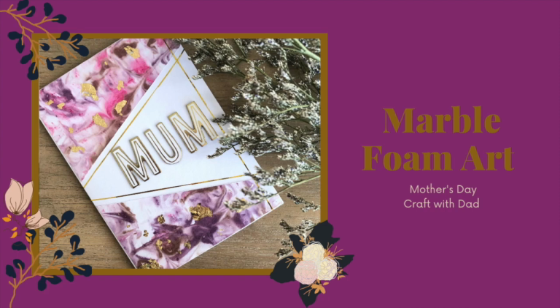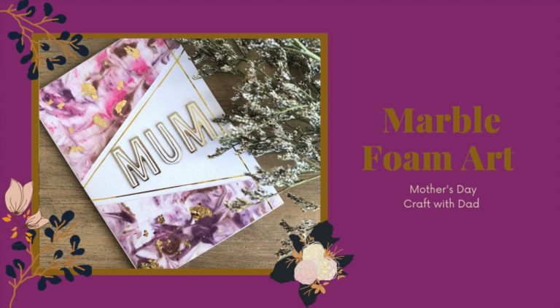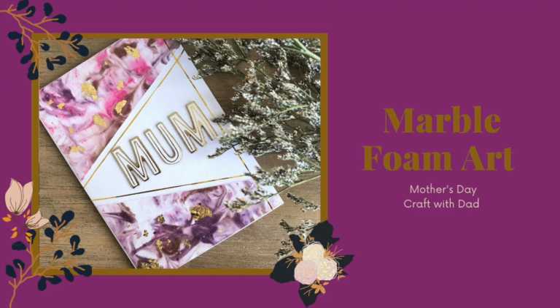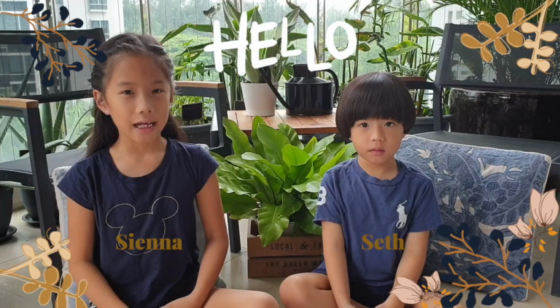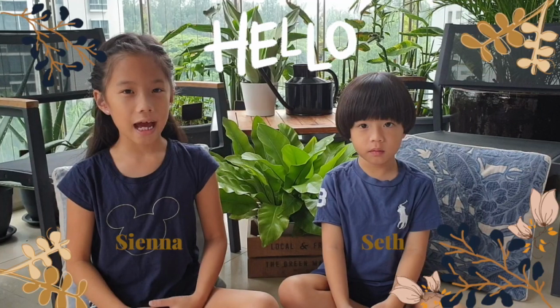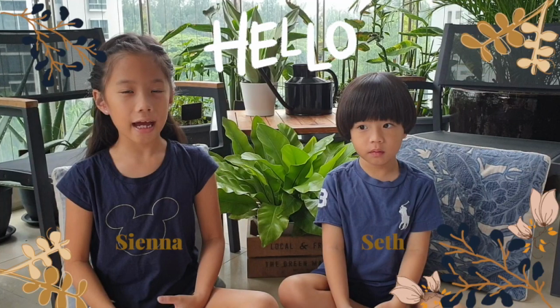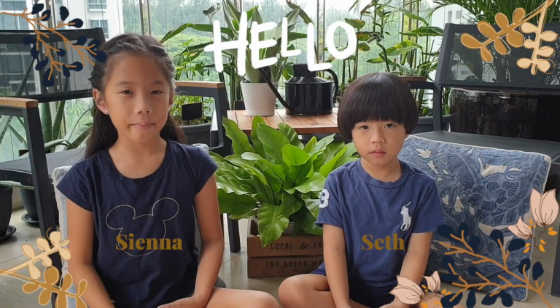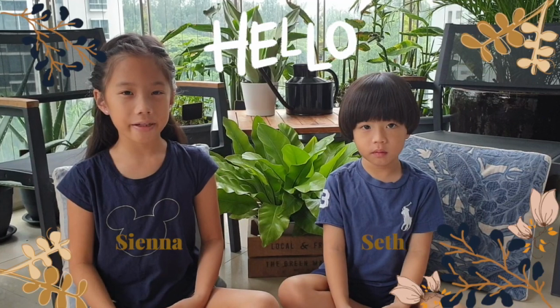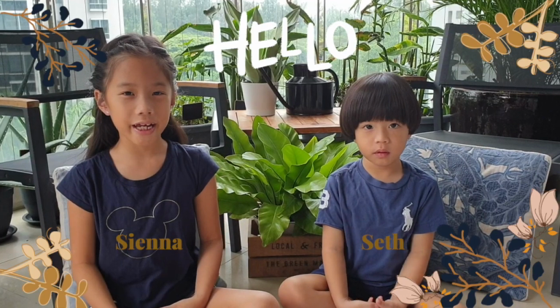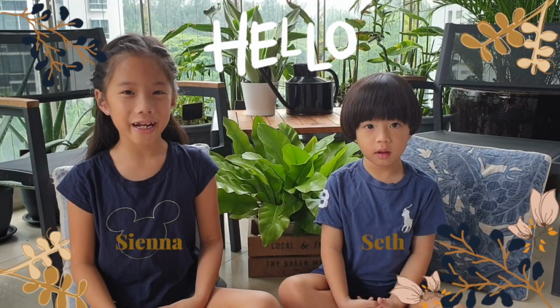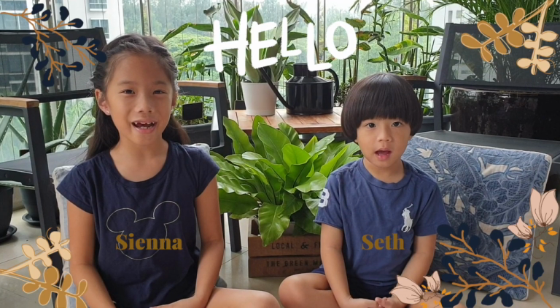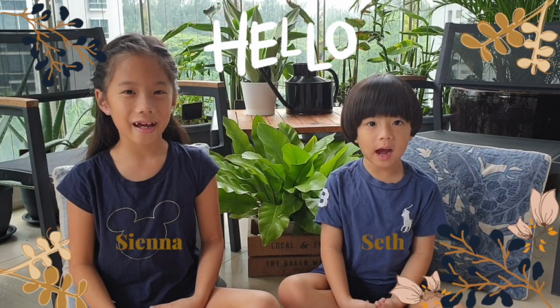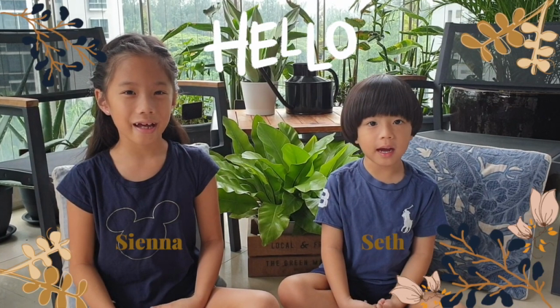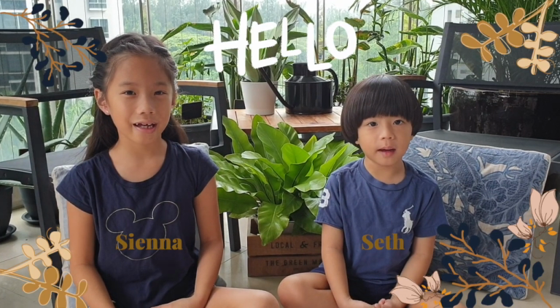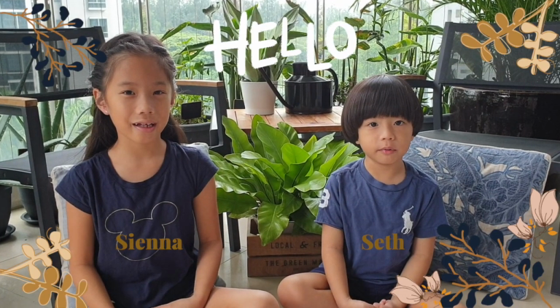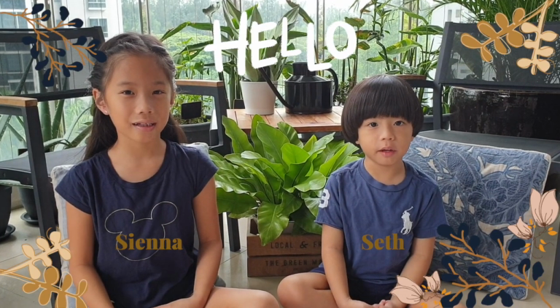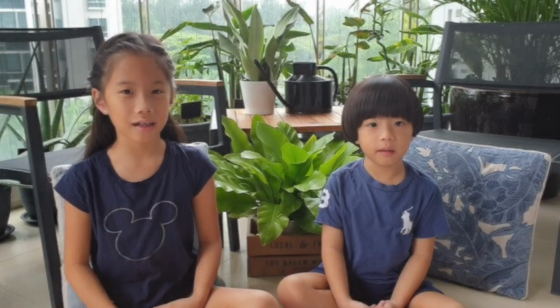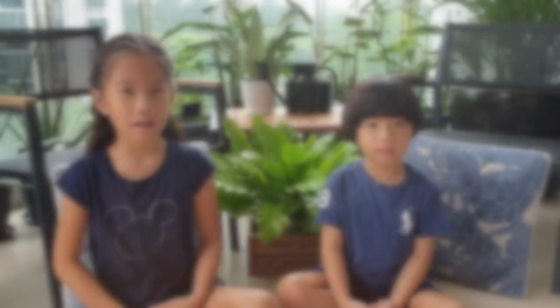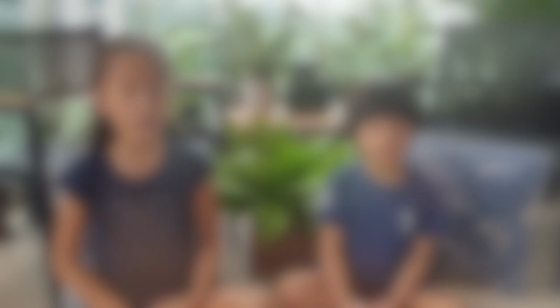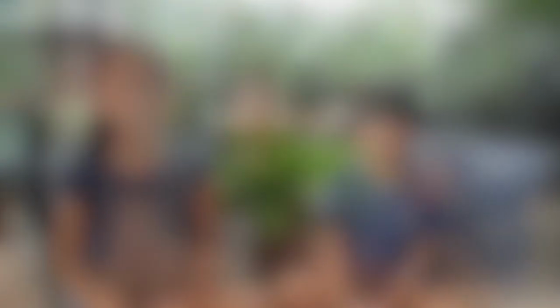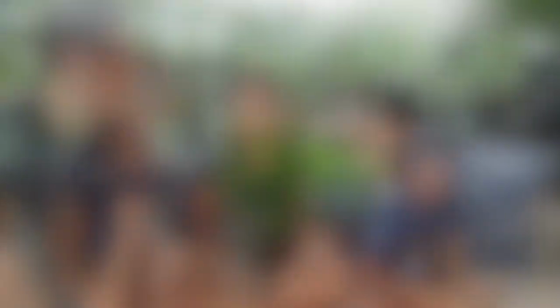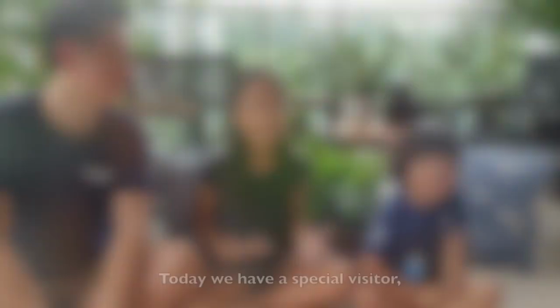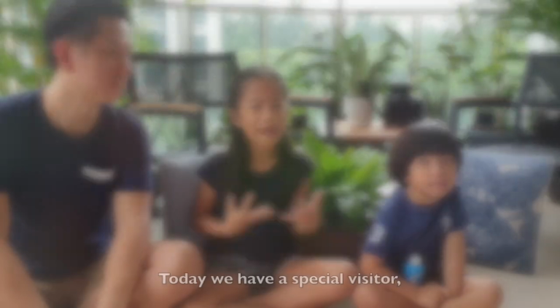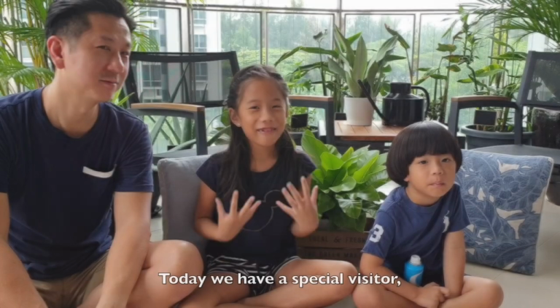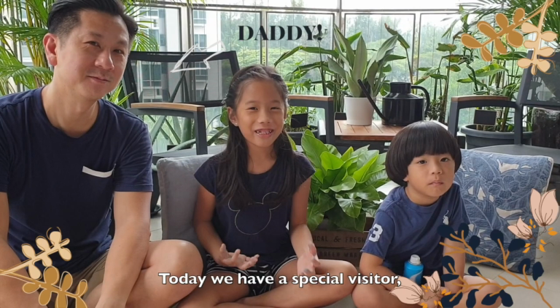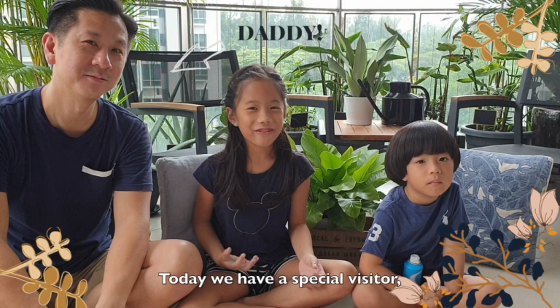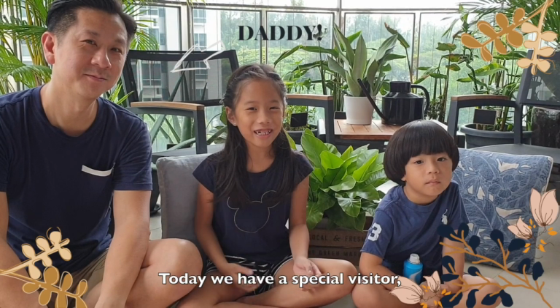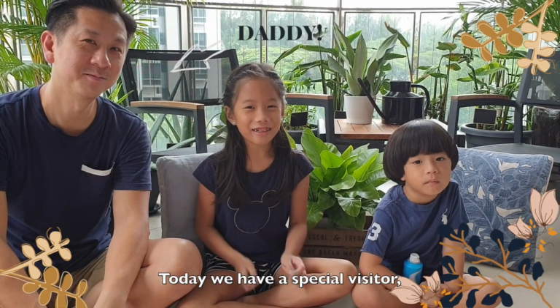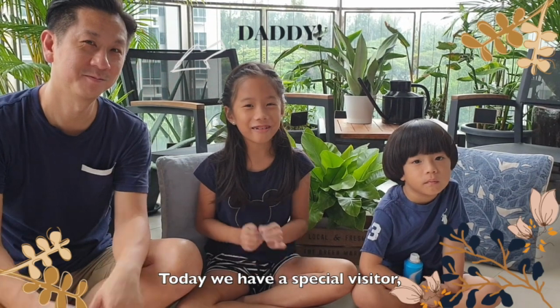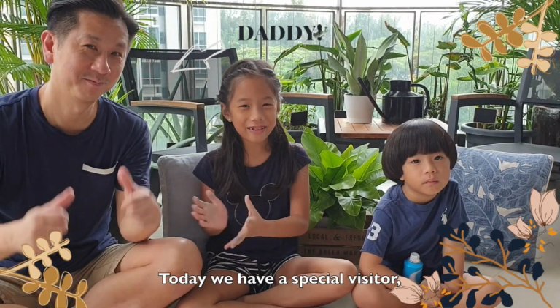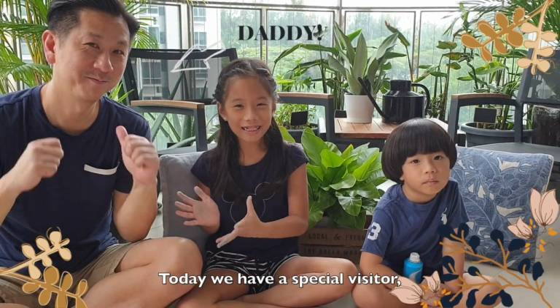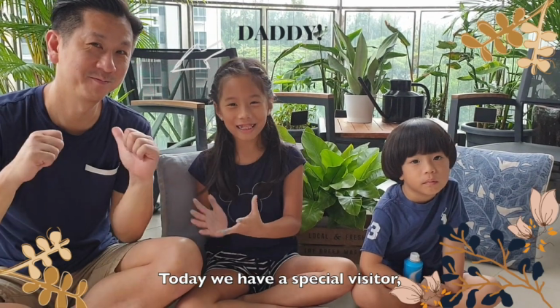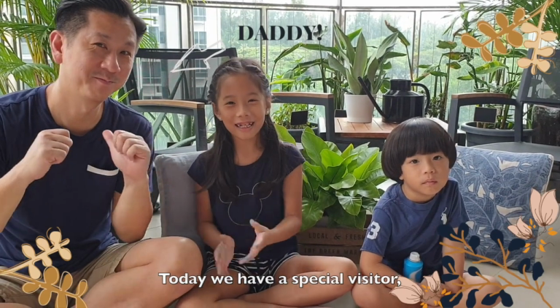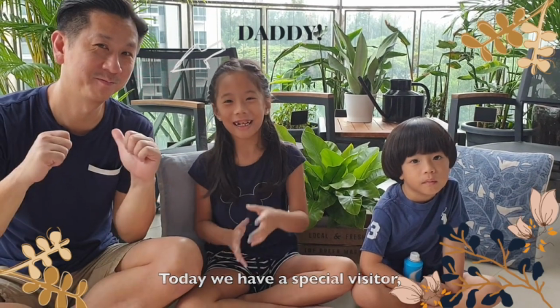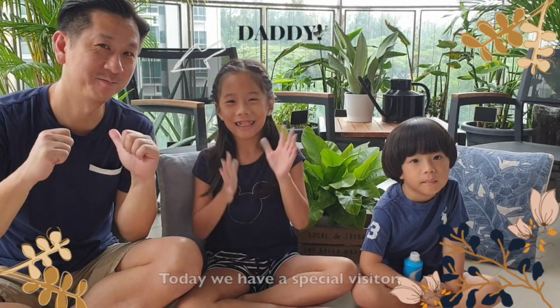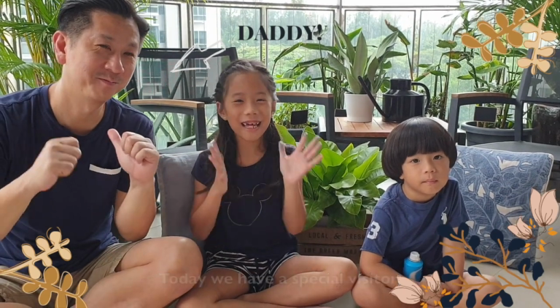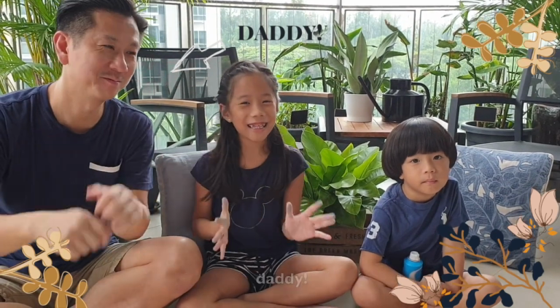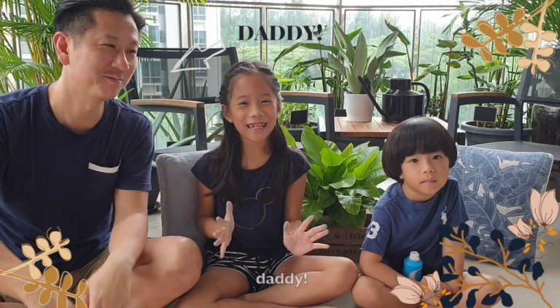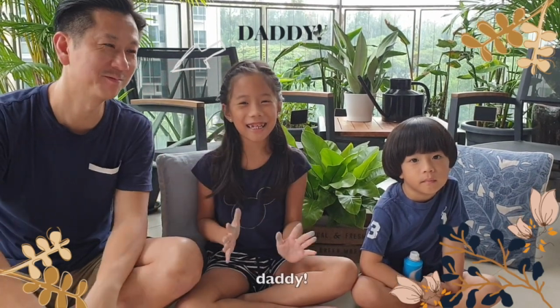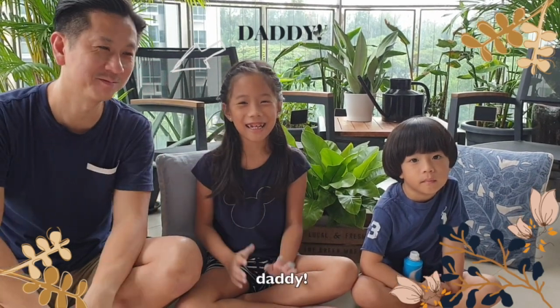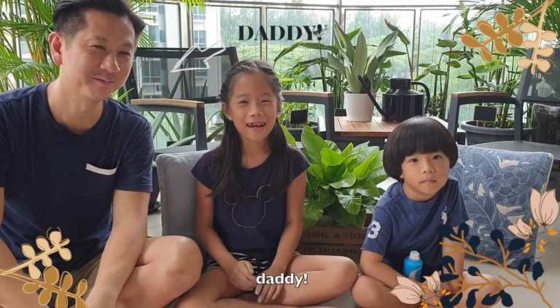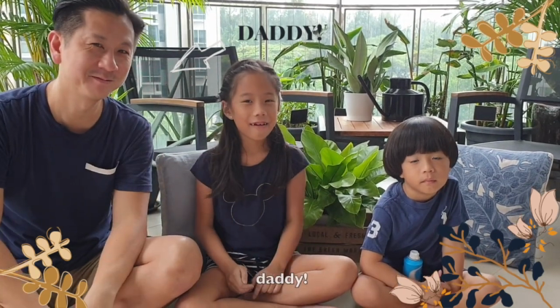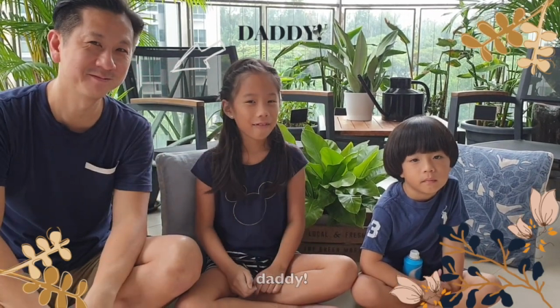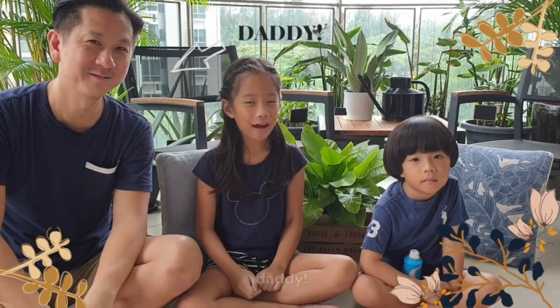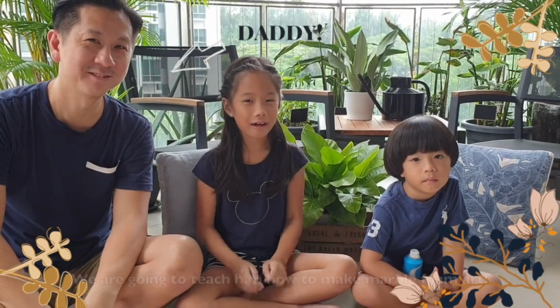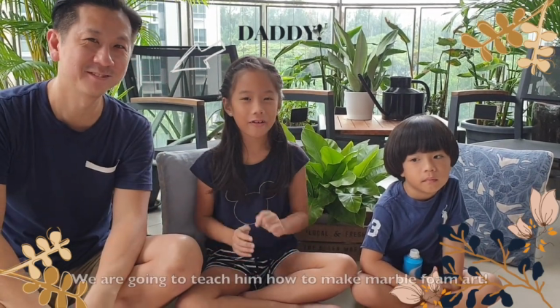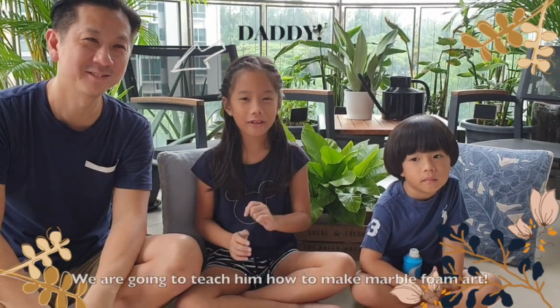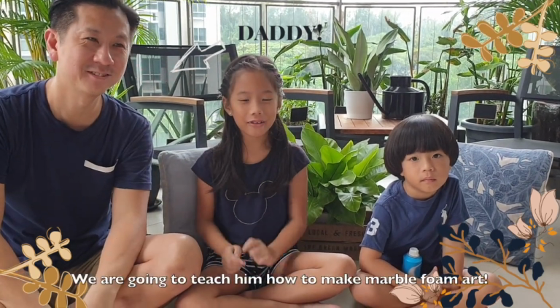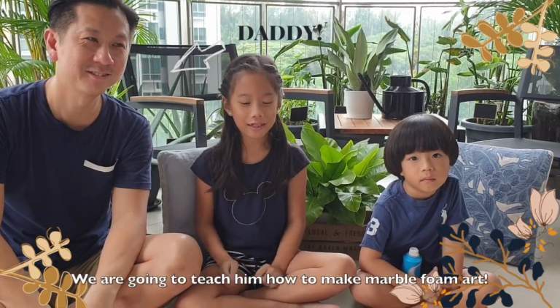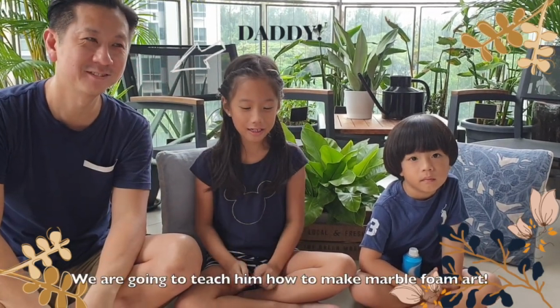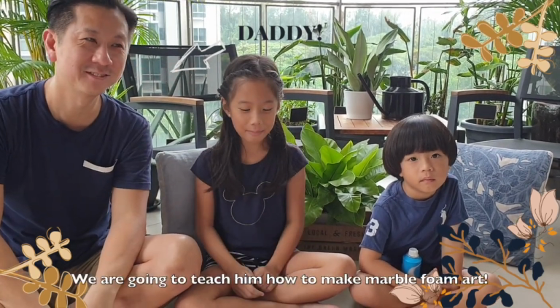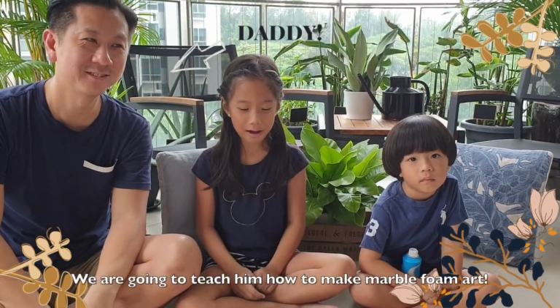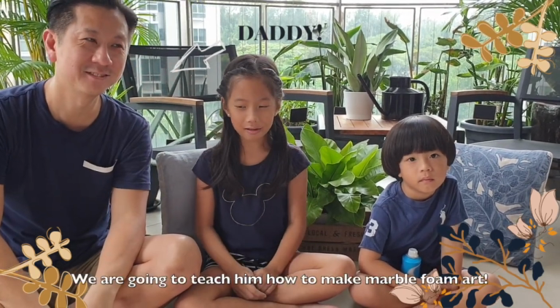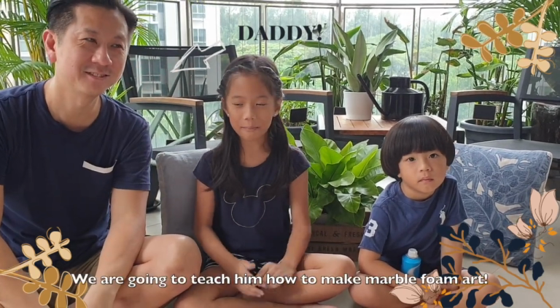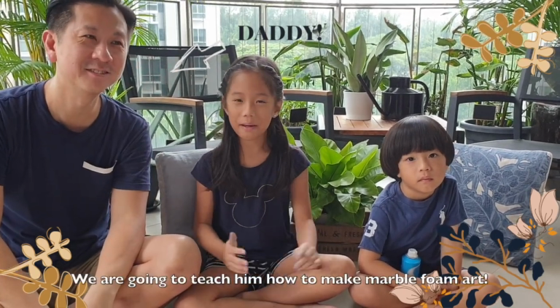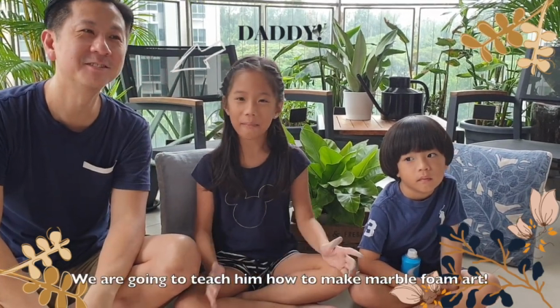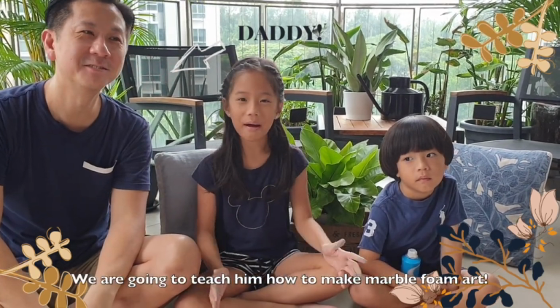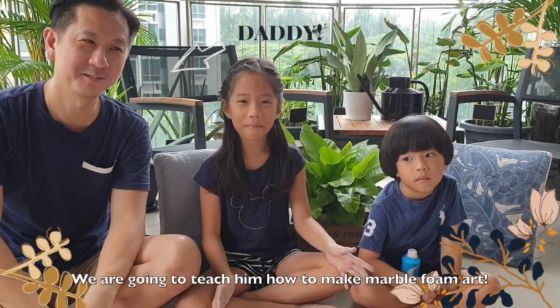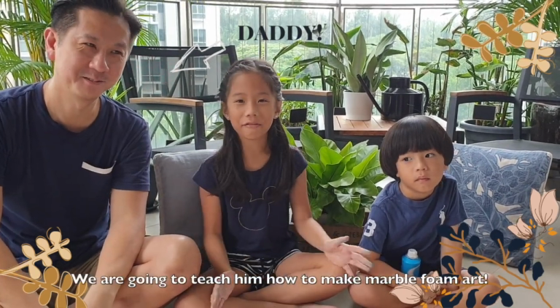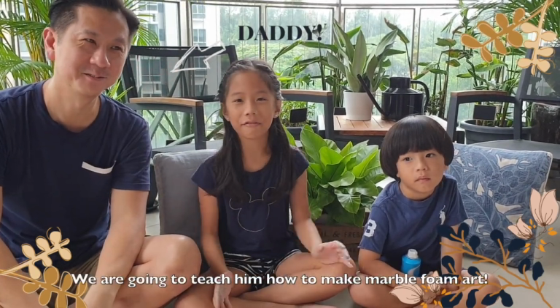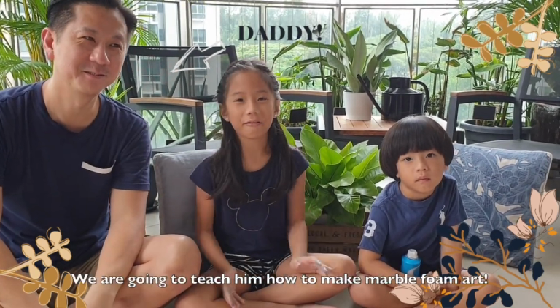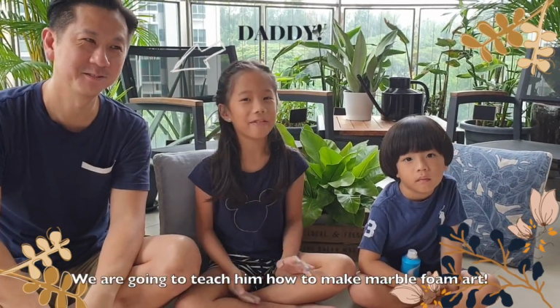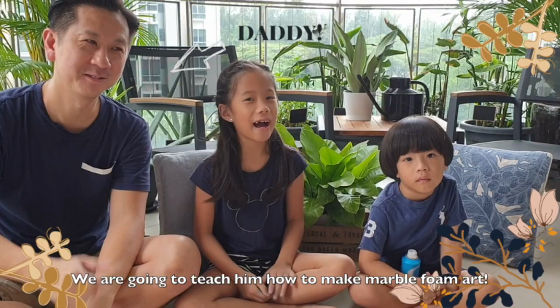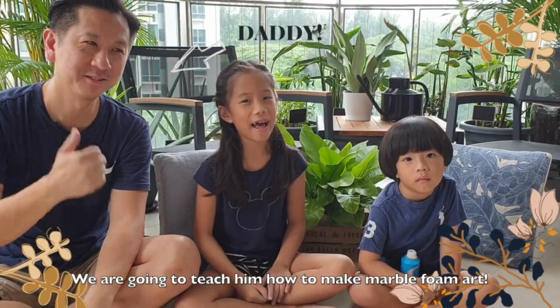Hi, I'm Sienna. Hi, I'm Seth. Today we have a special visitor, Teddy. We are going to teach him how to make marble foam art.